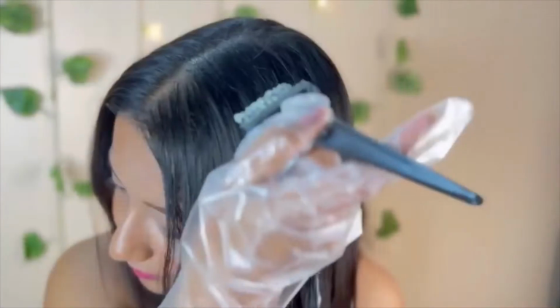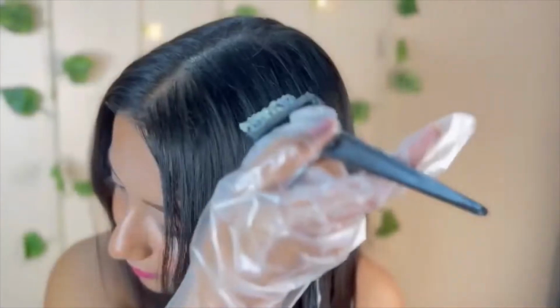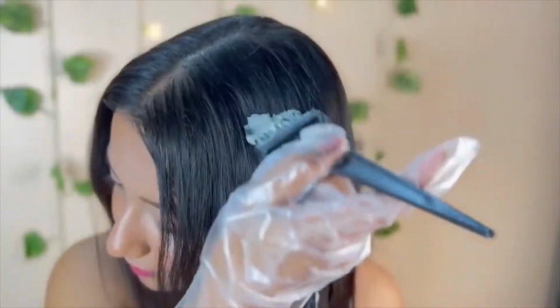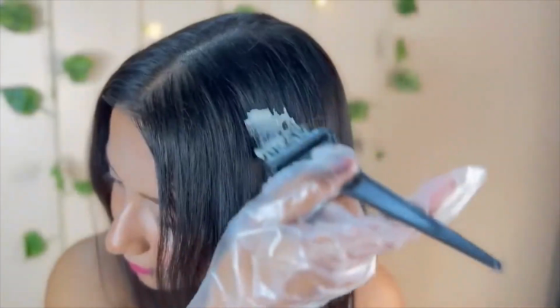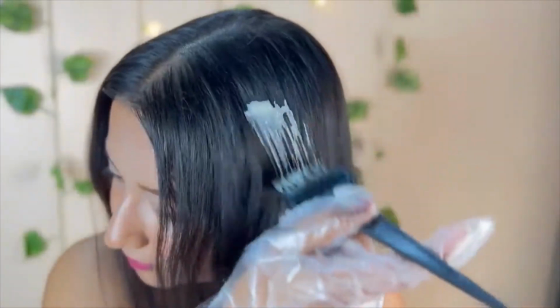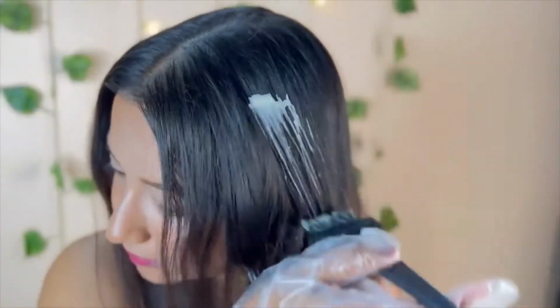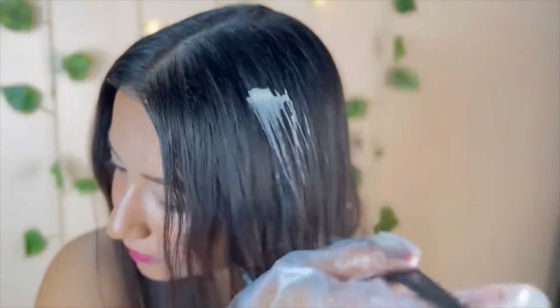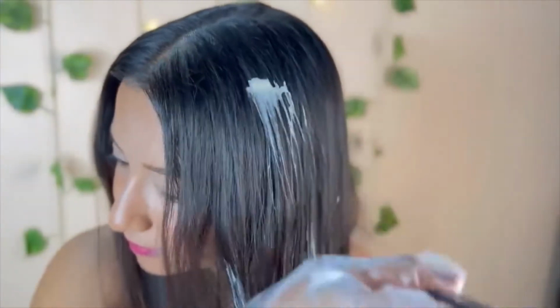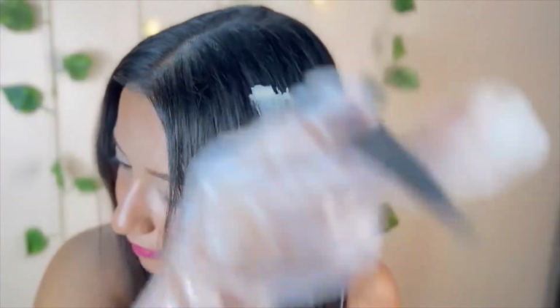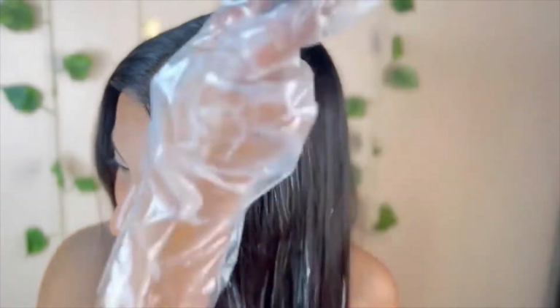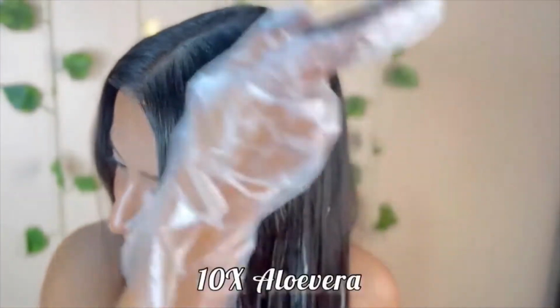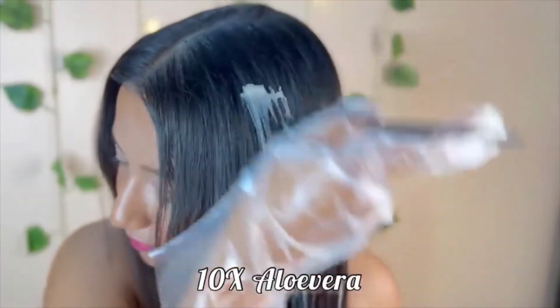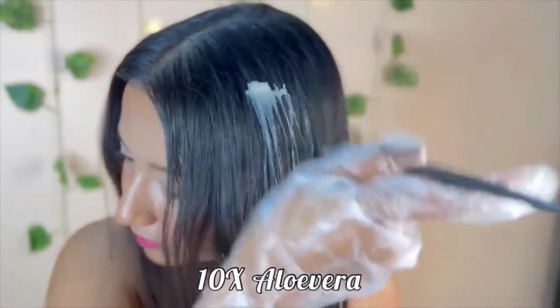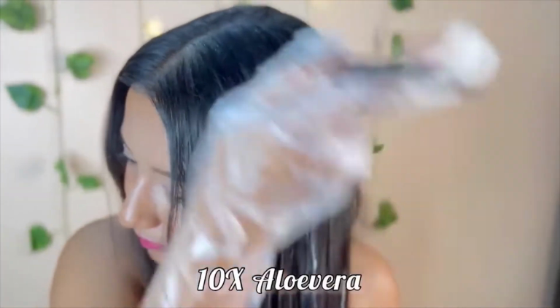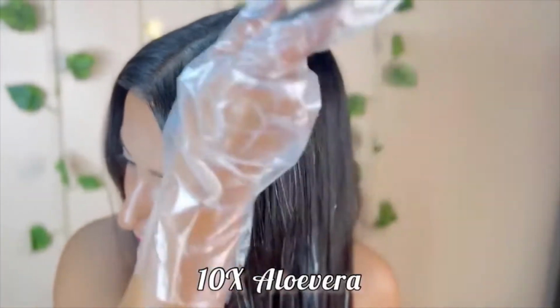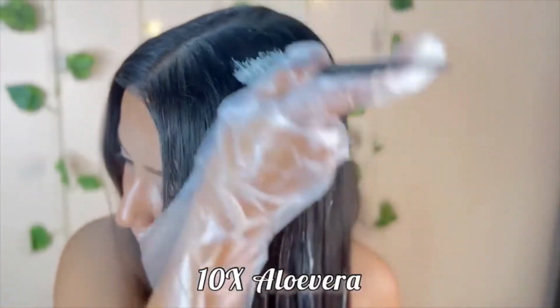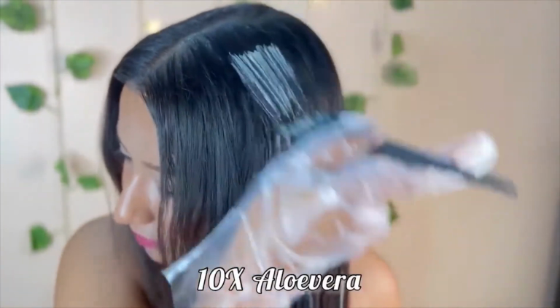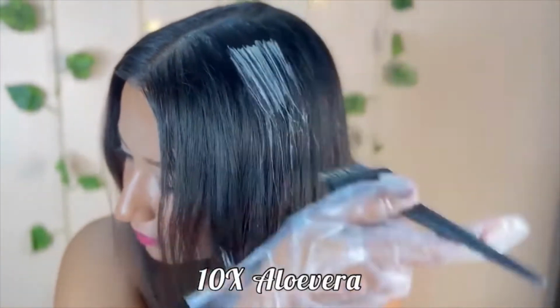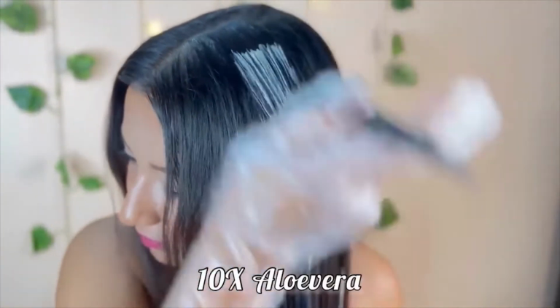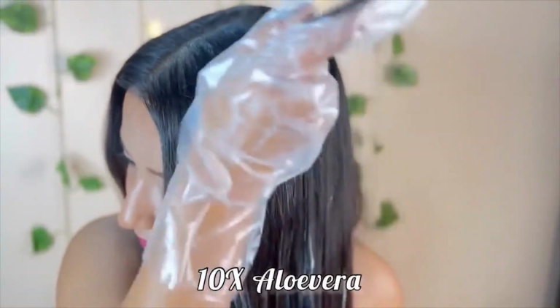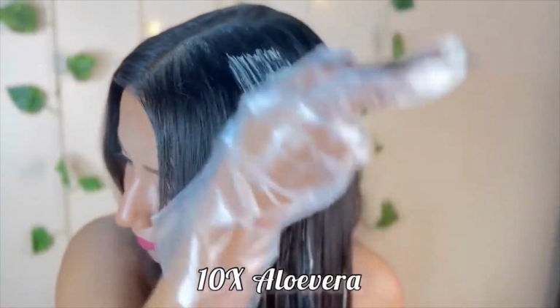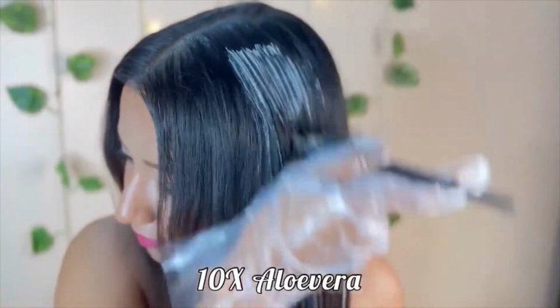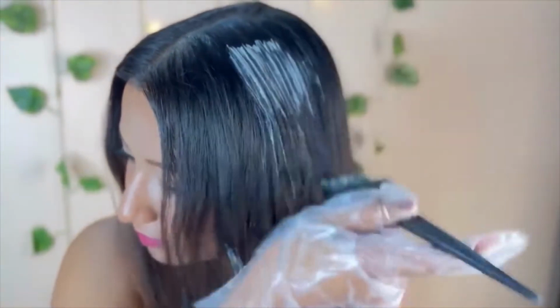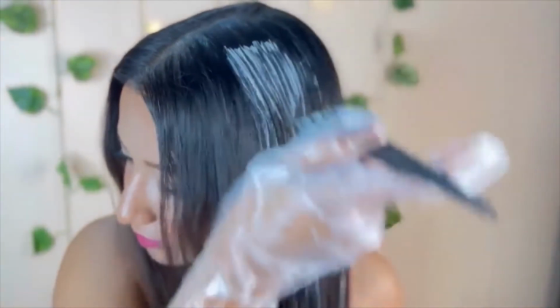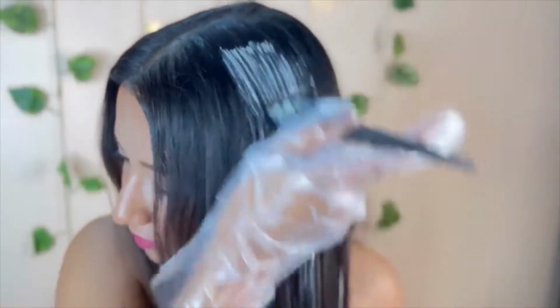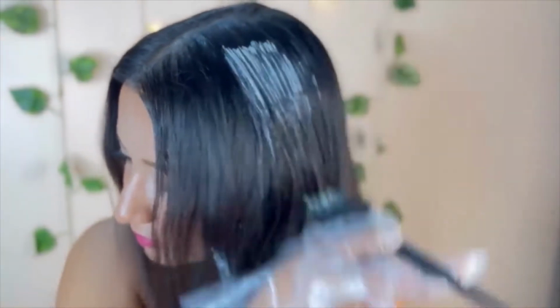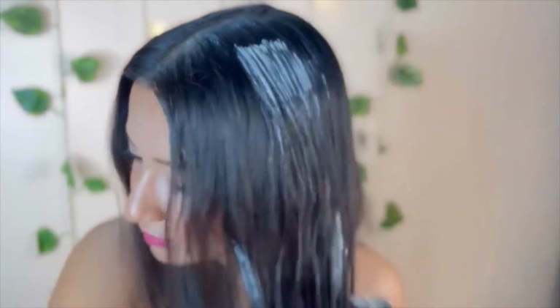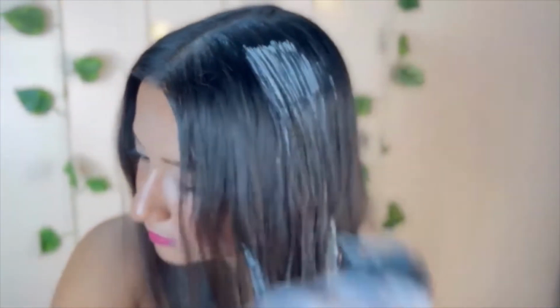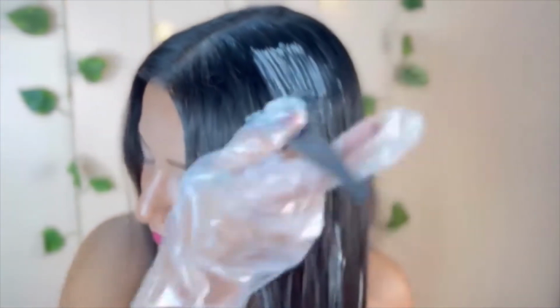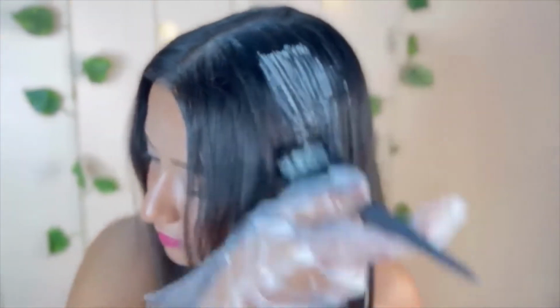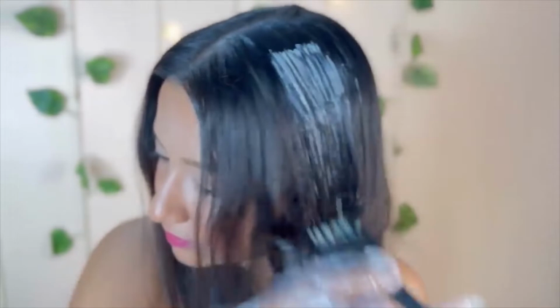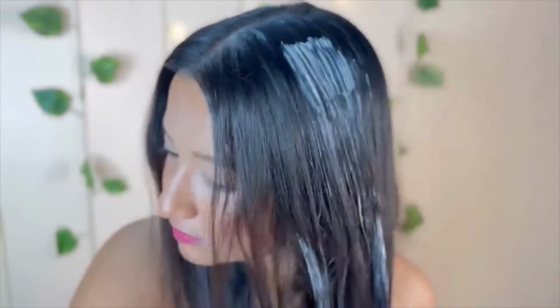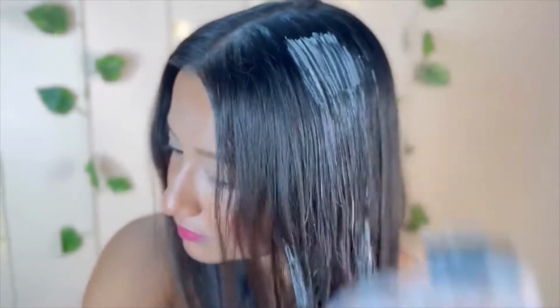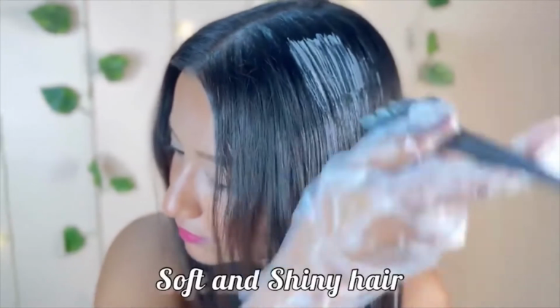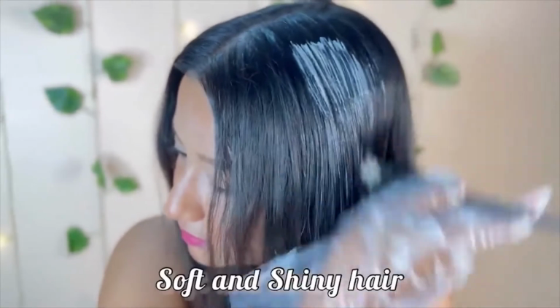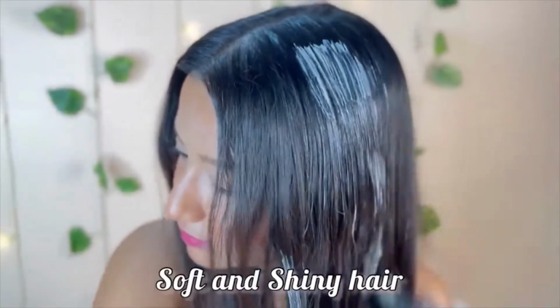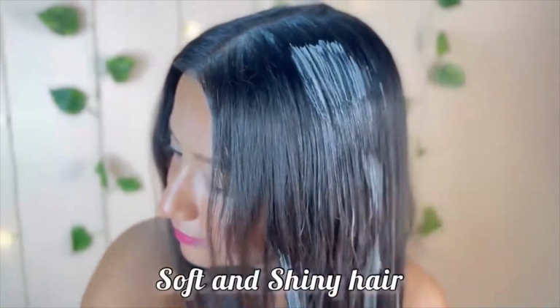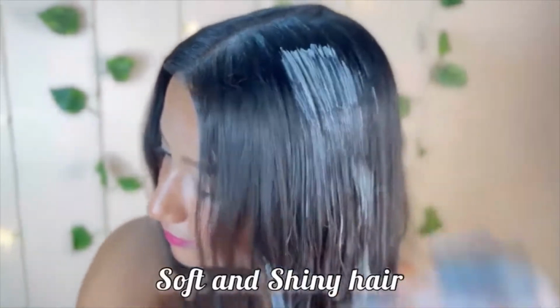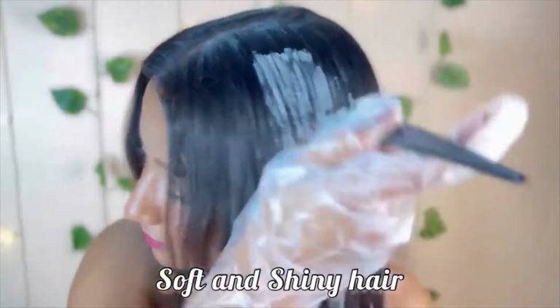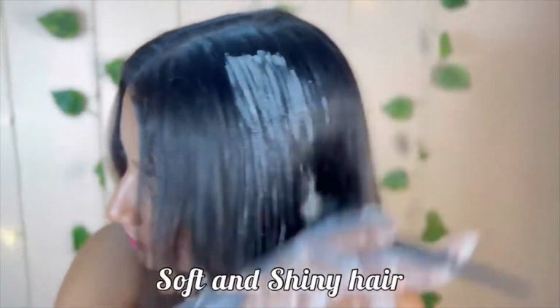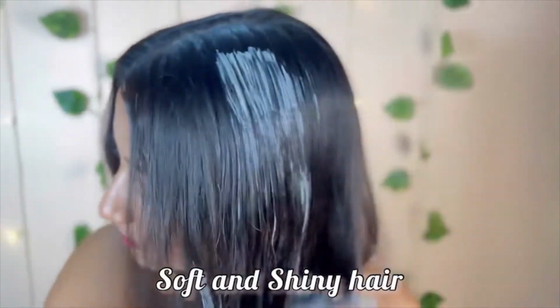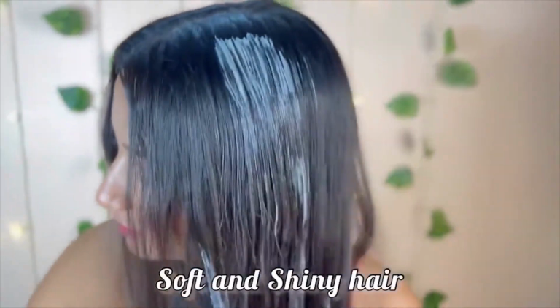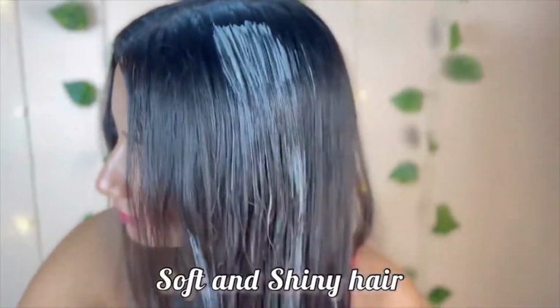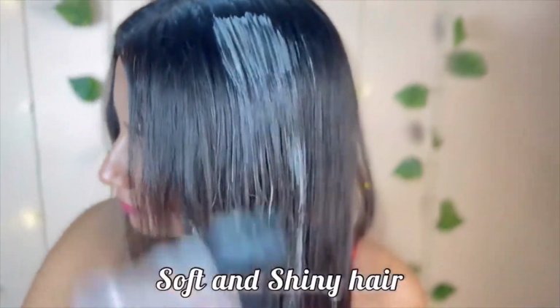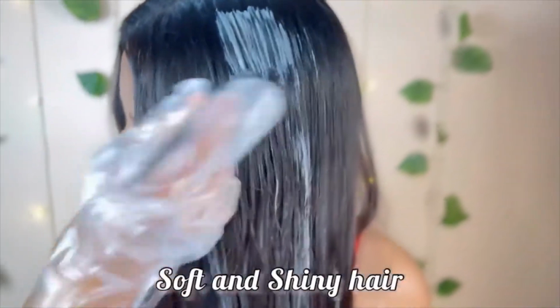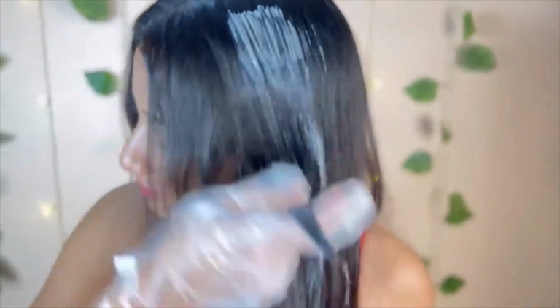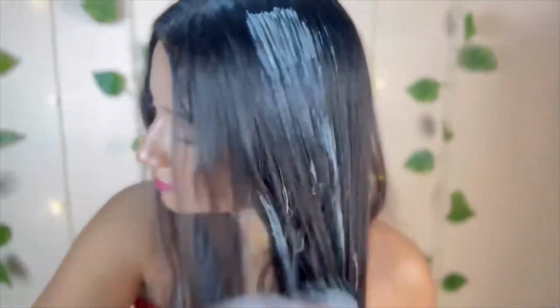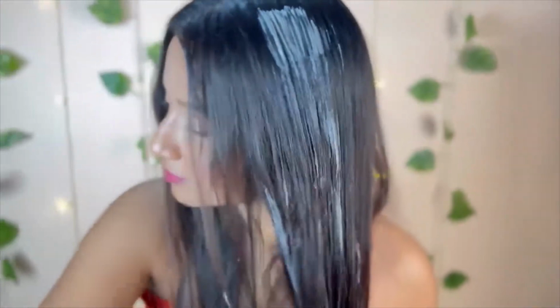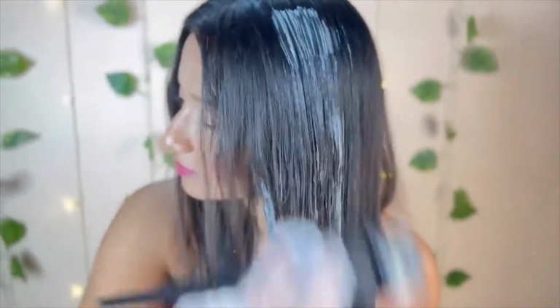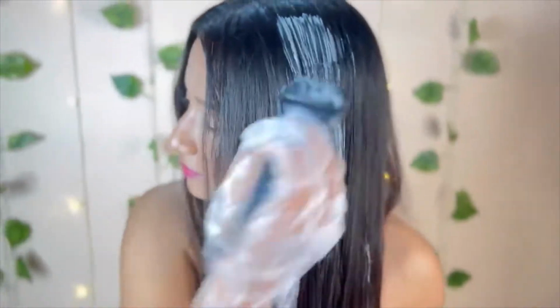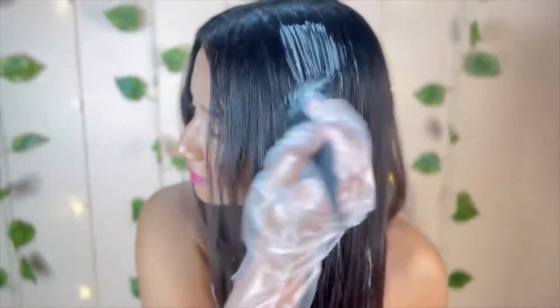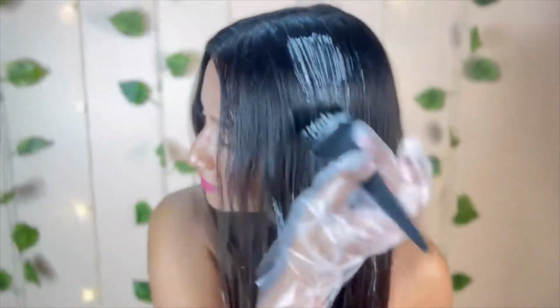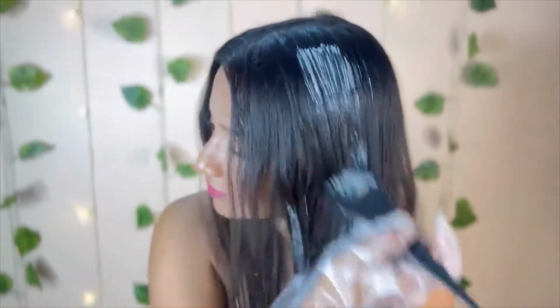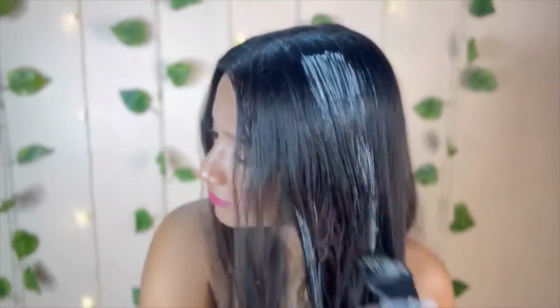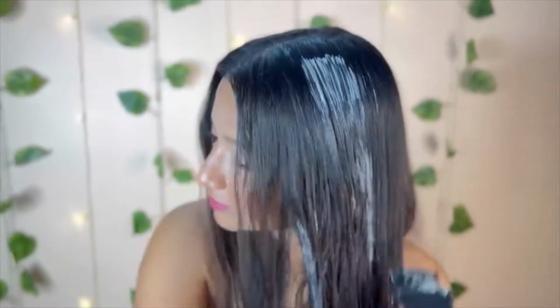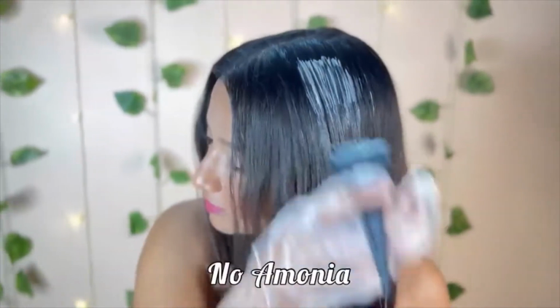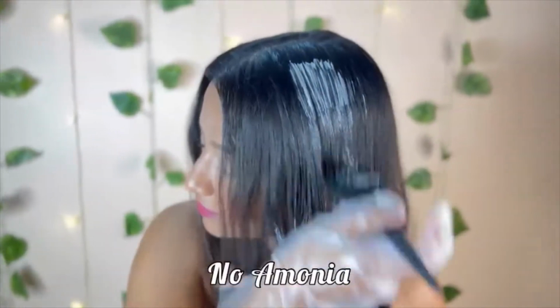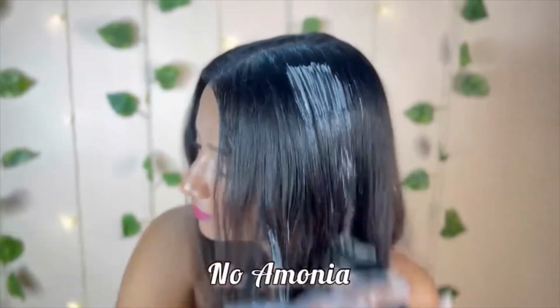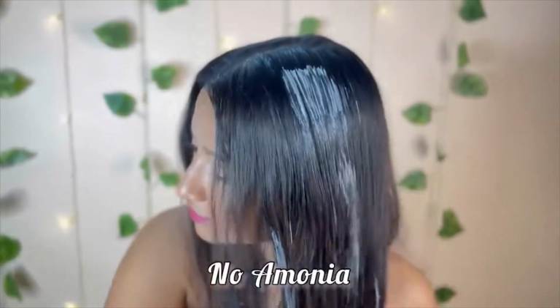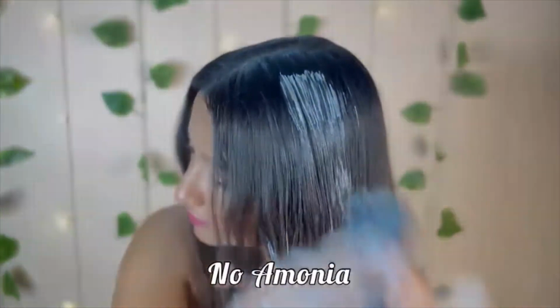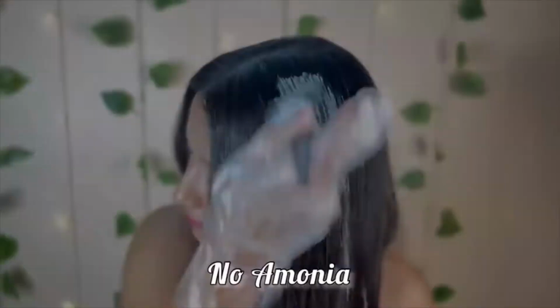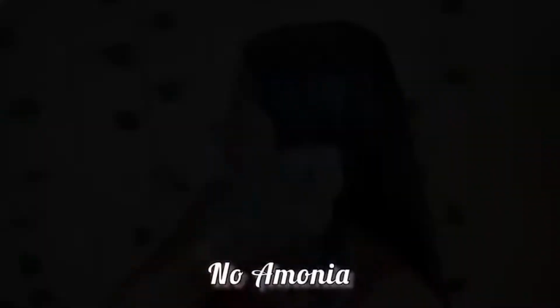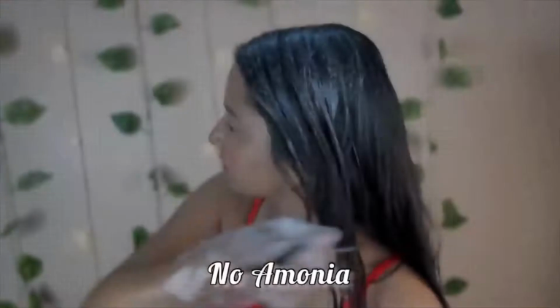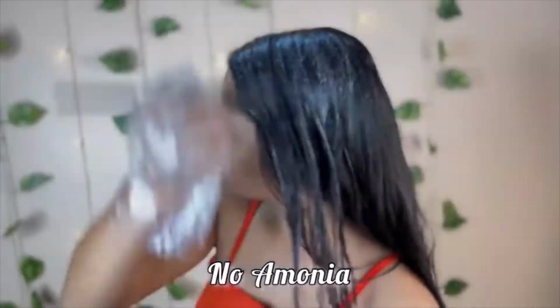This is 10x aloe vera. This is really soft, shiny and smooth. No ammonia — this is a good part.